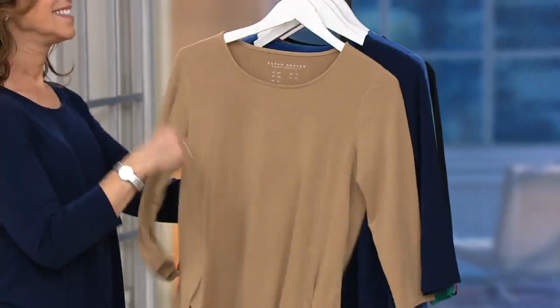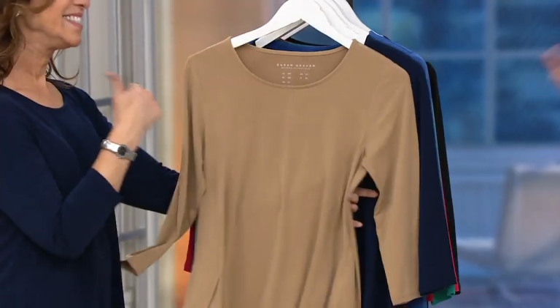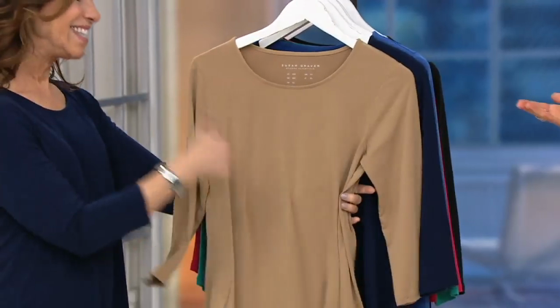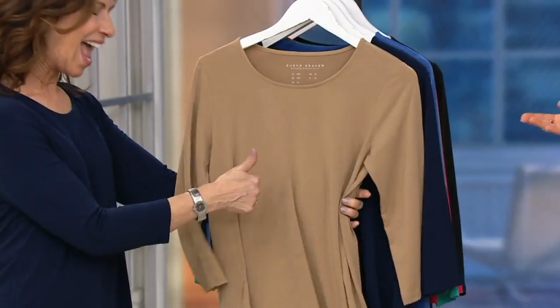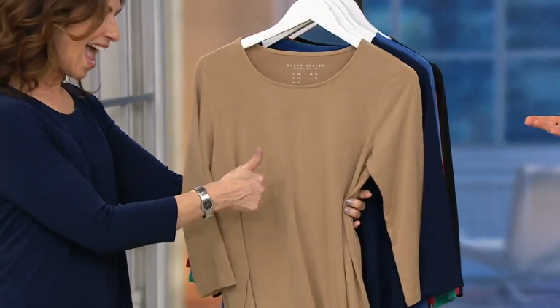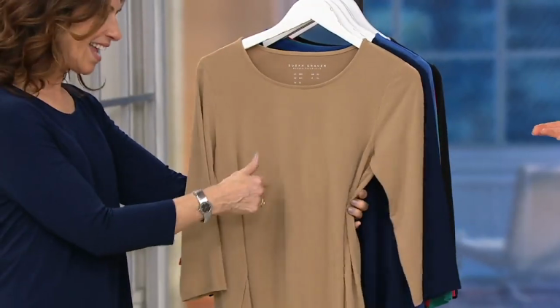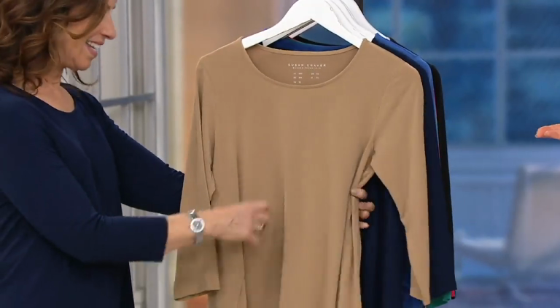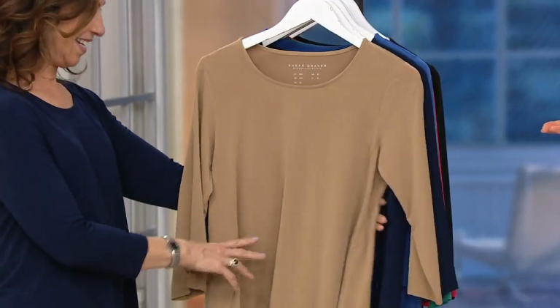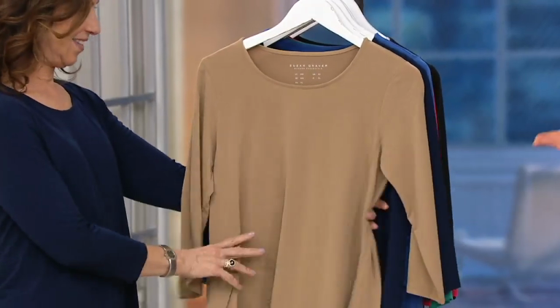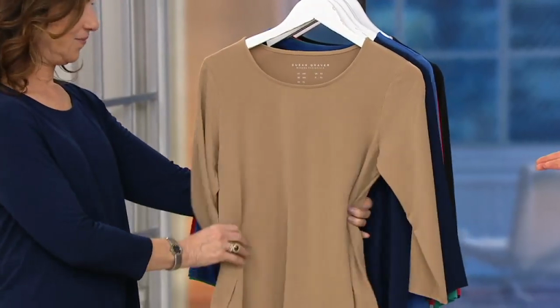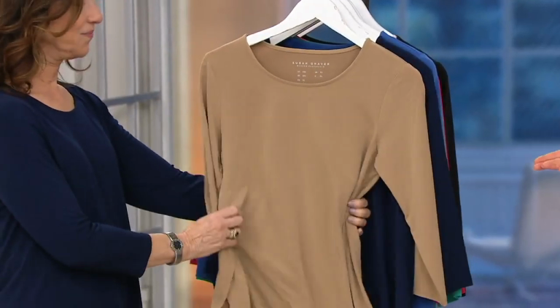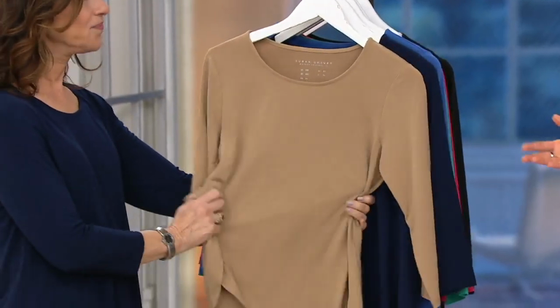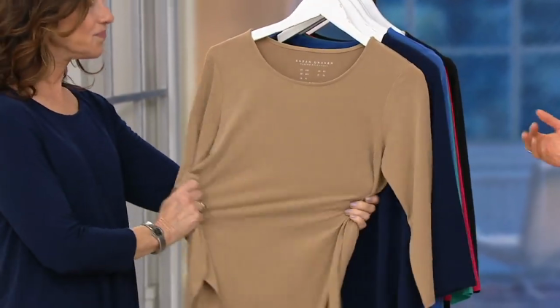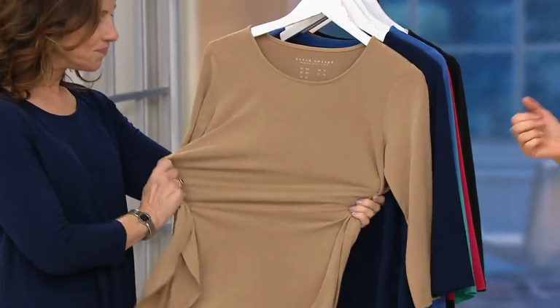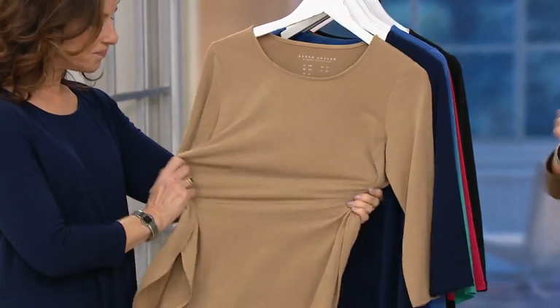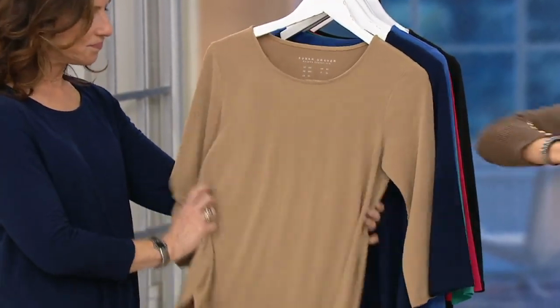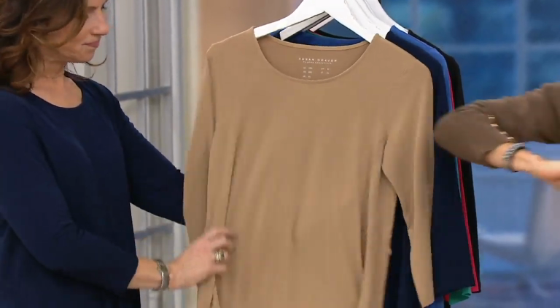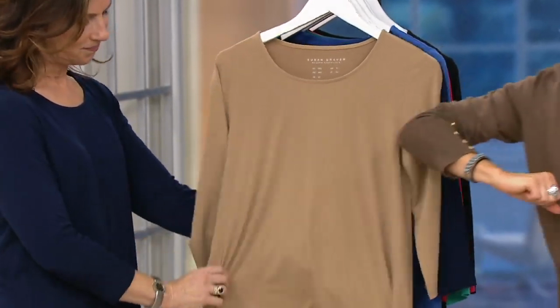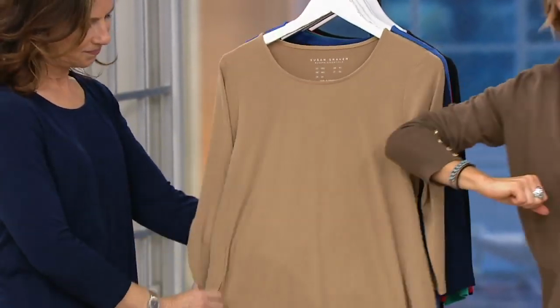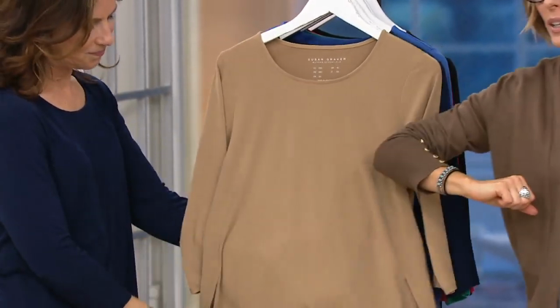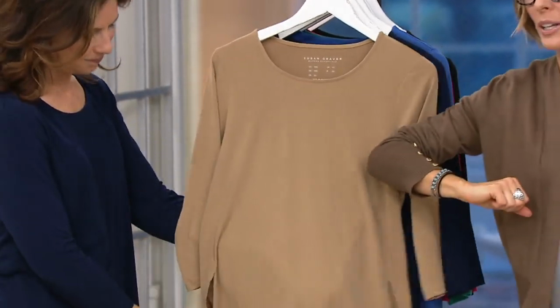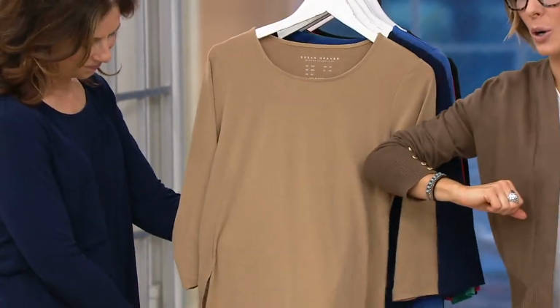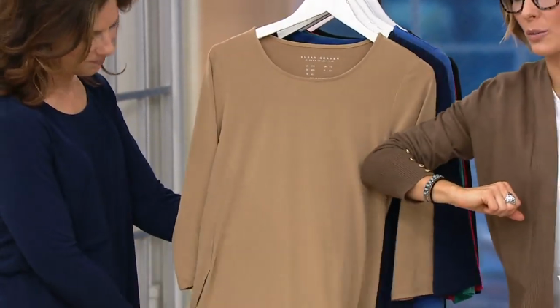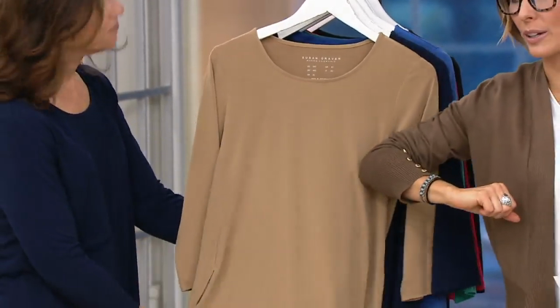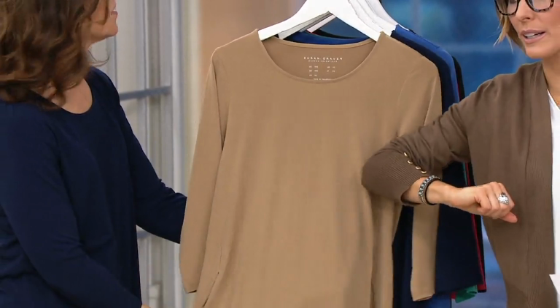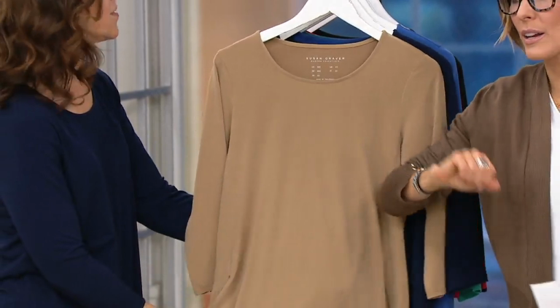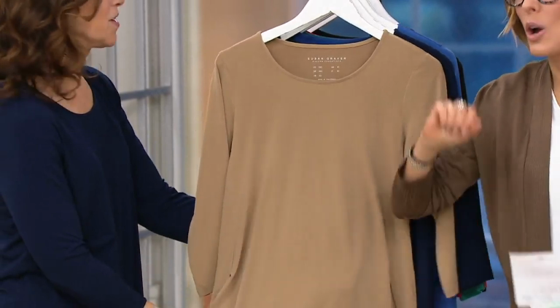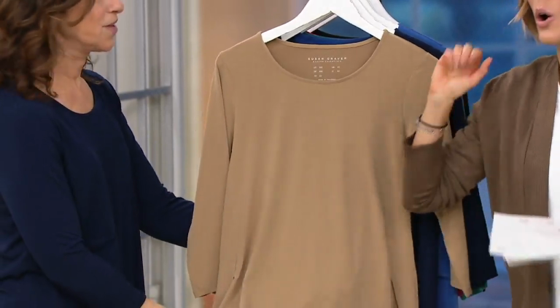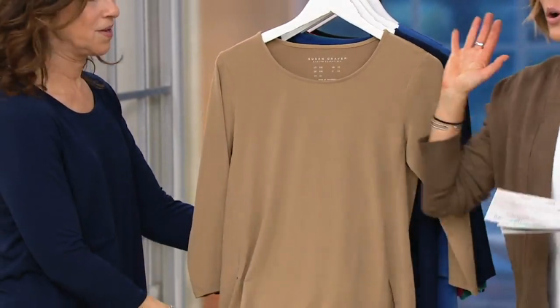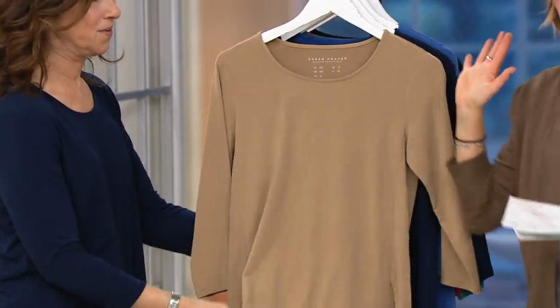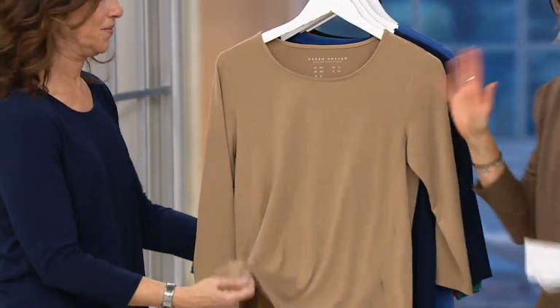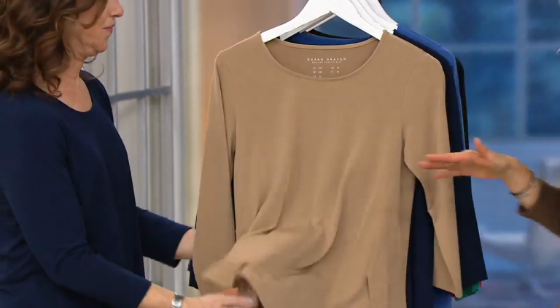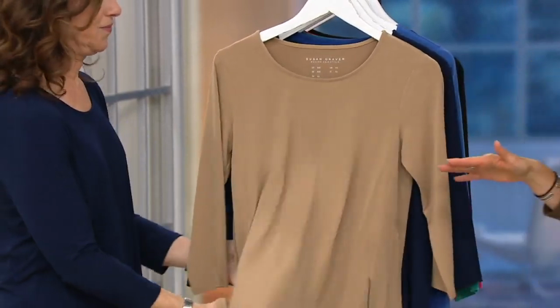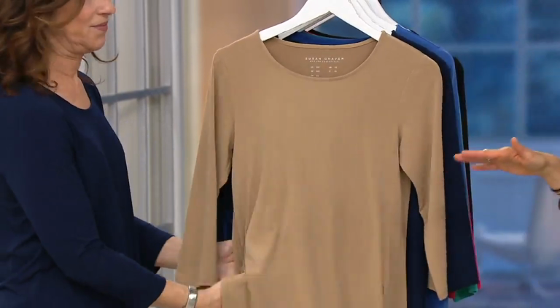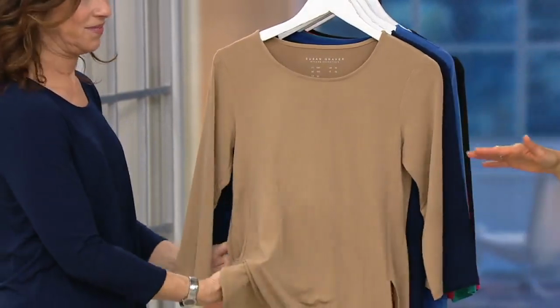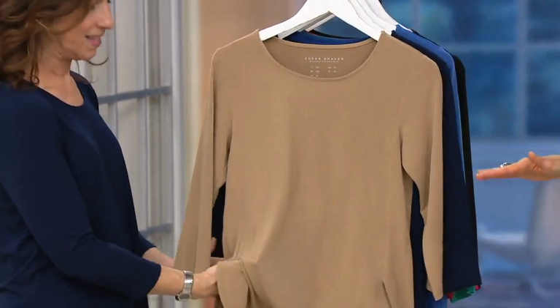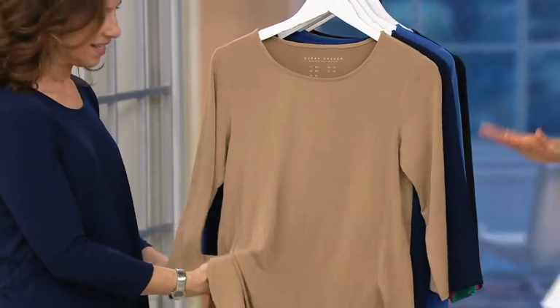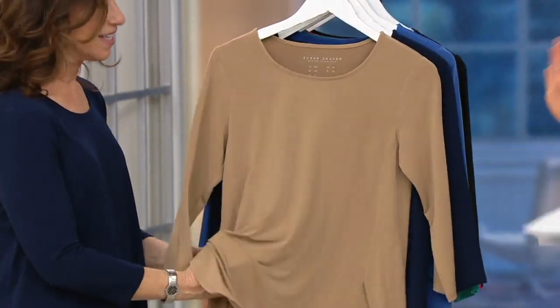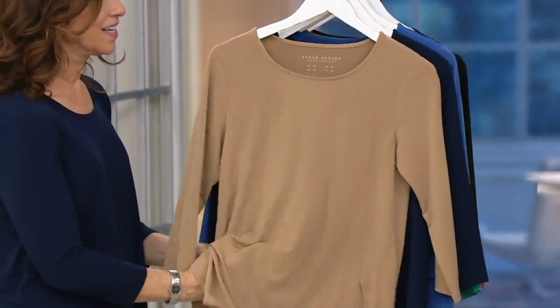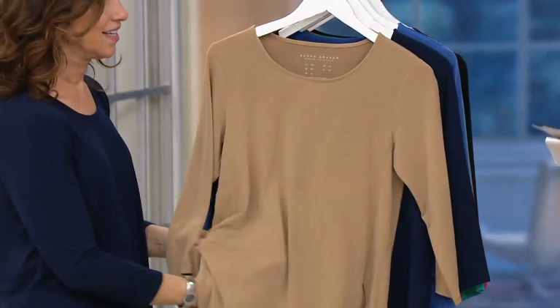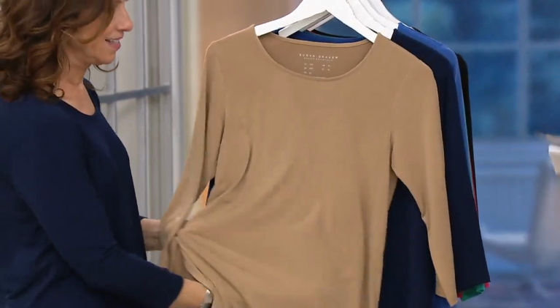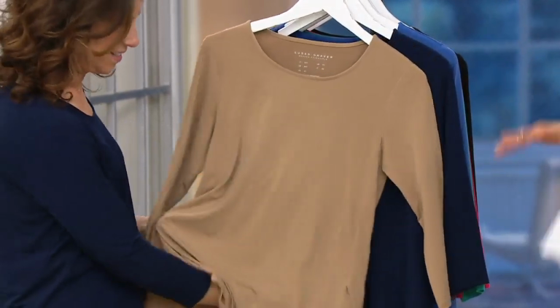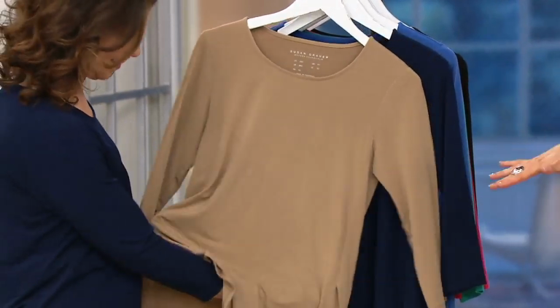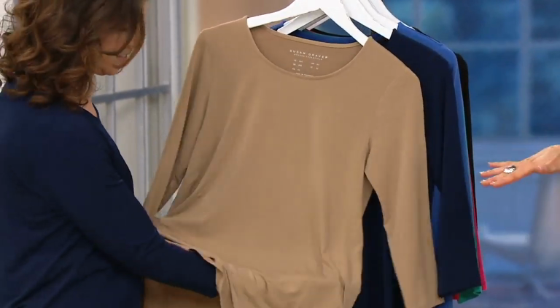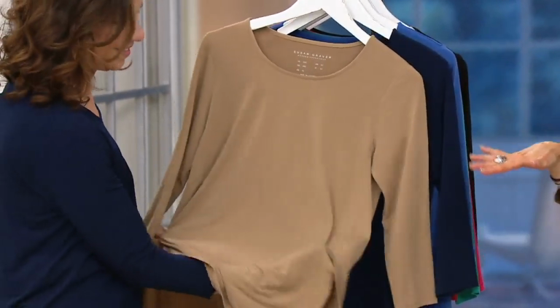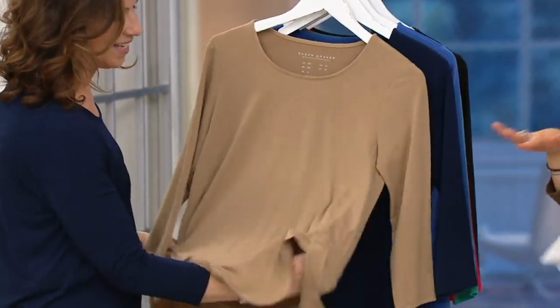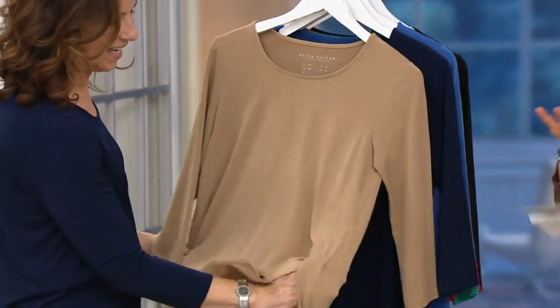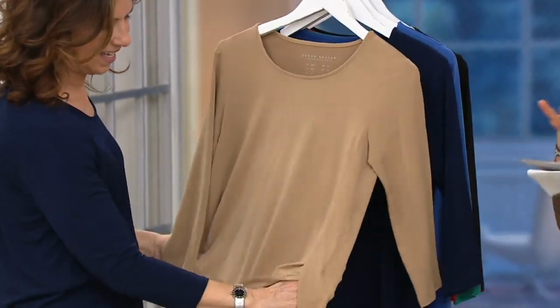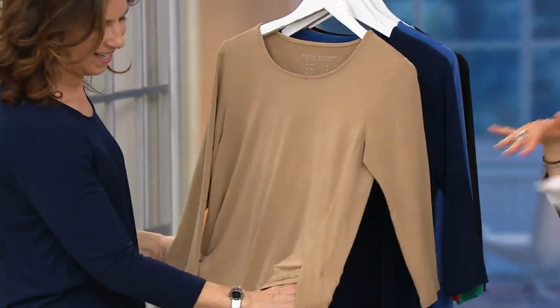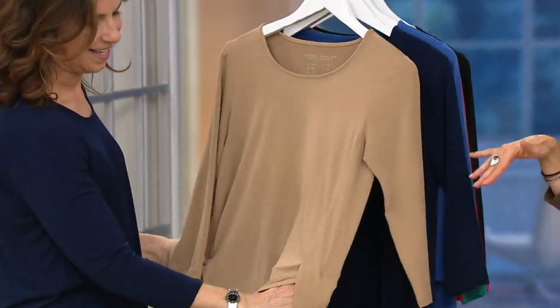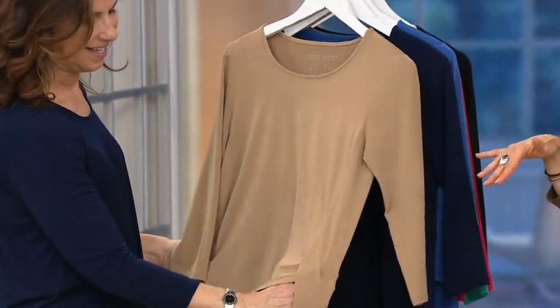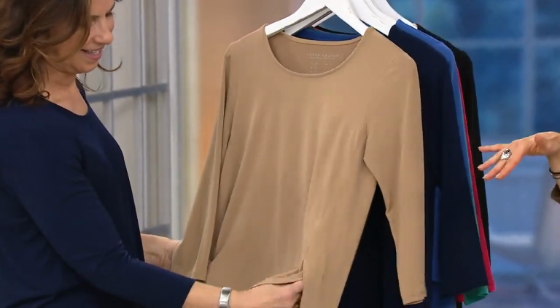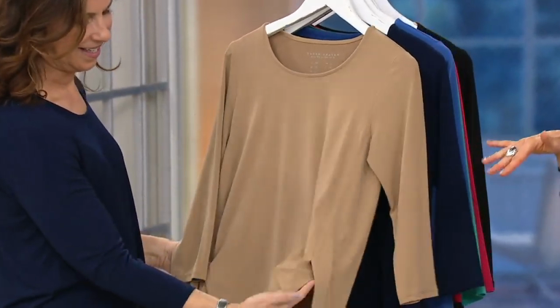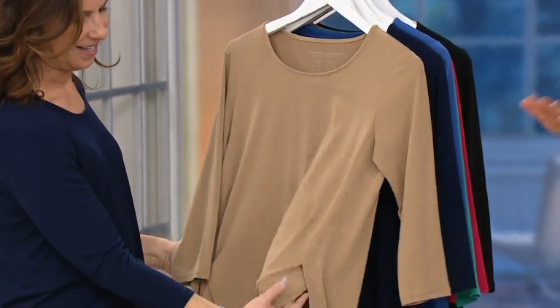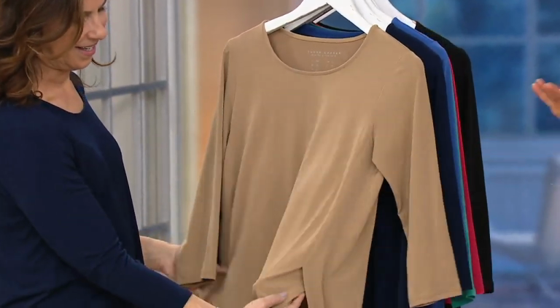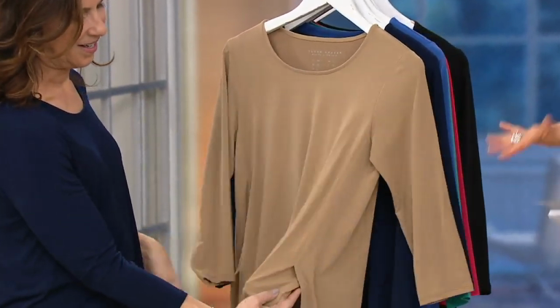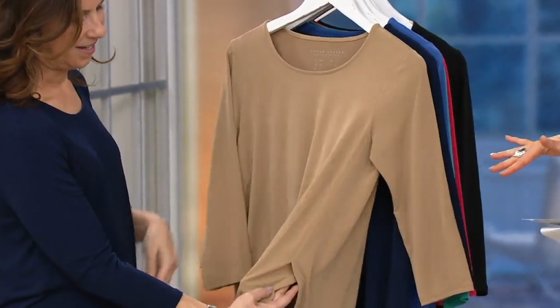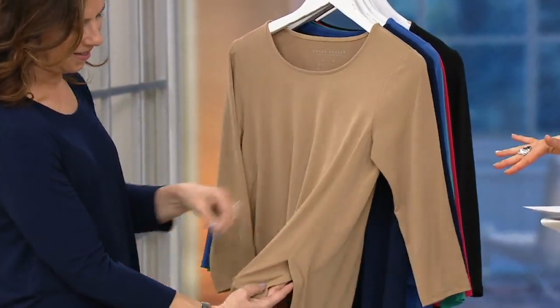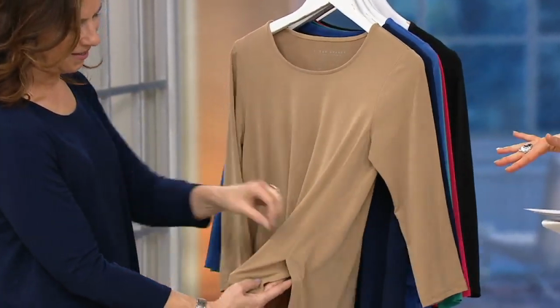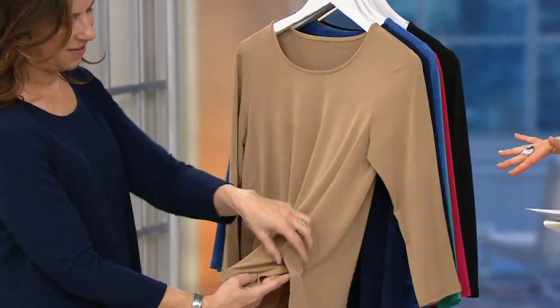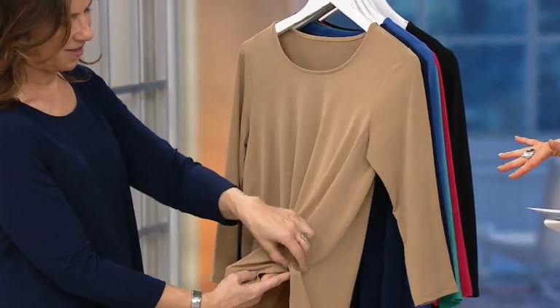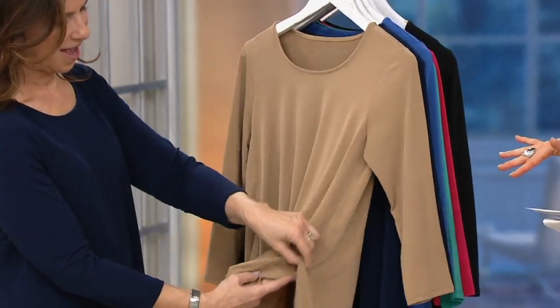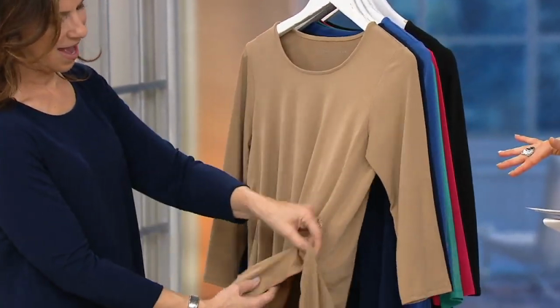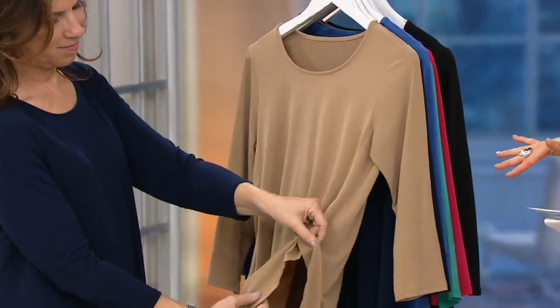It's one that you can throw on immediately with your cardigan over it — so cute — or wear it just alone when the weather finally changes up.